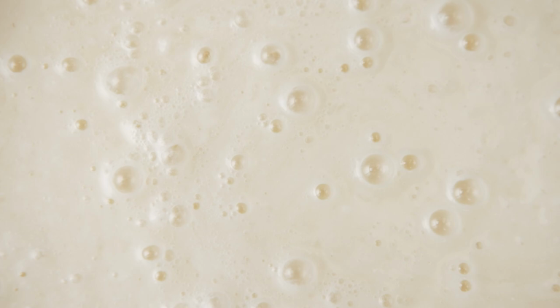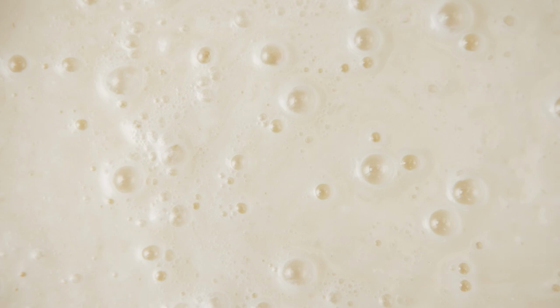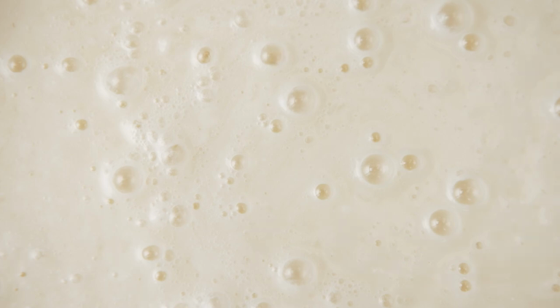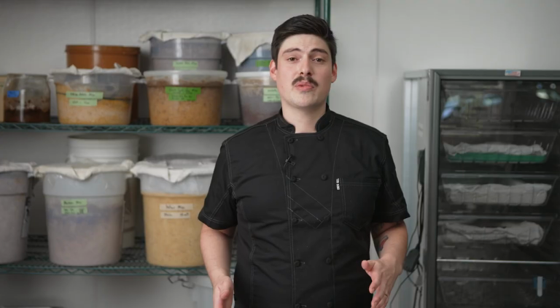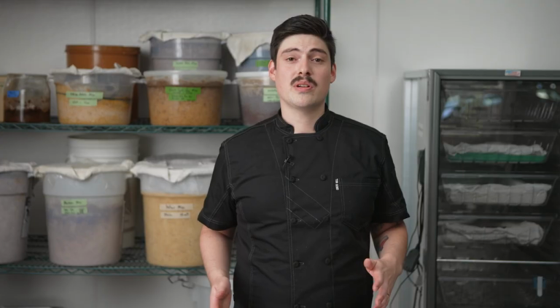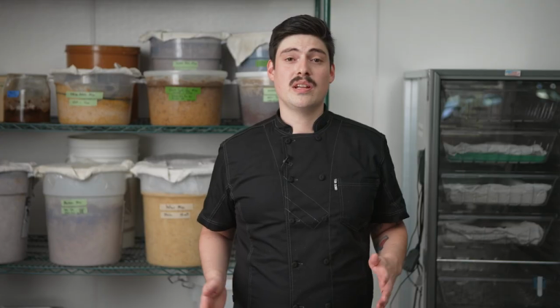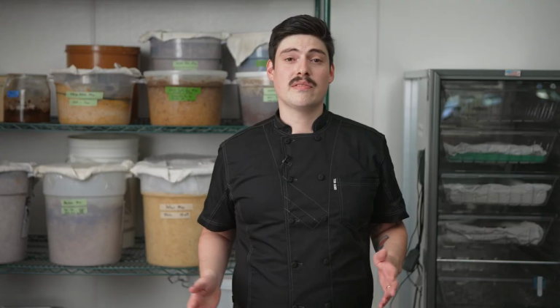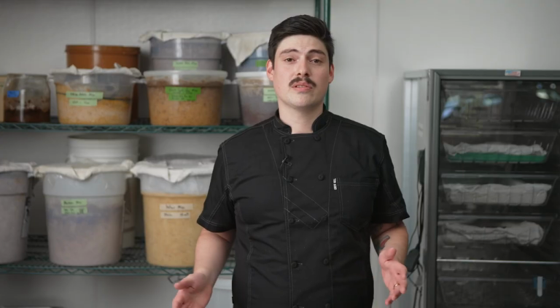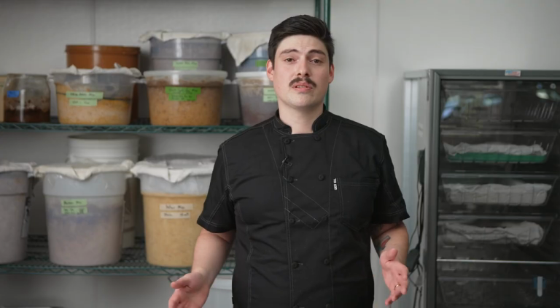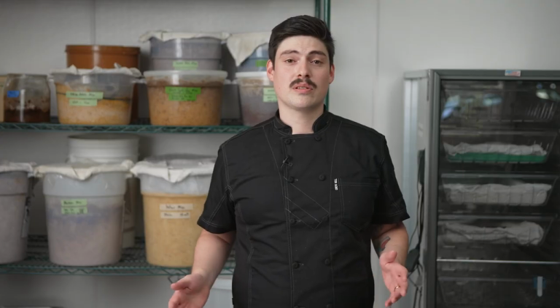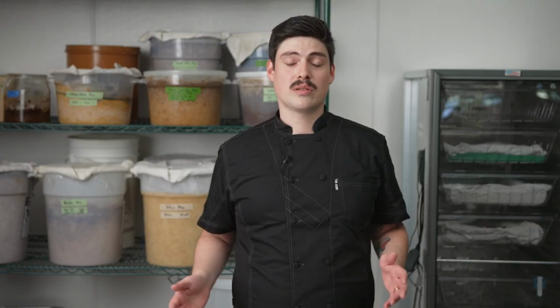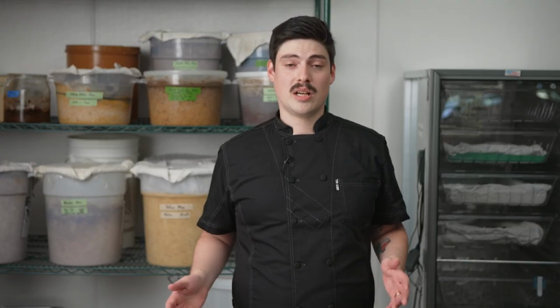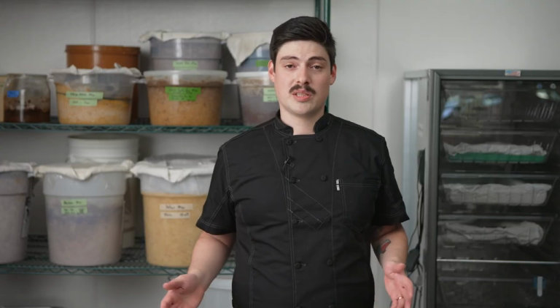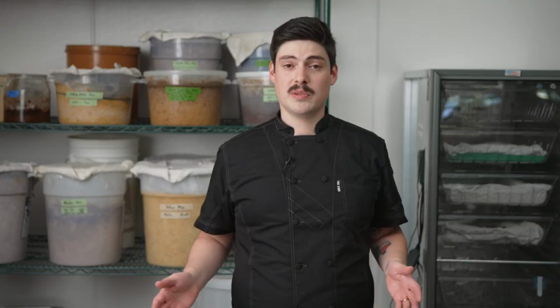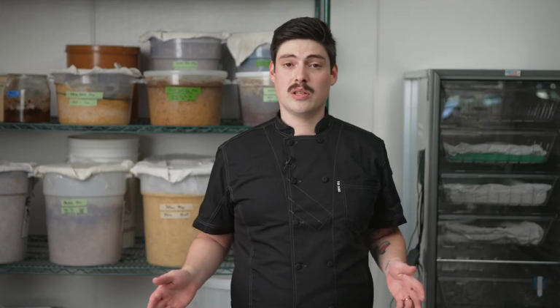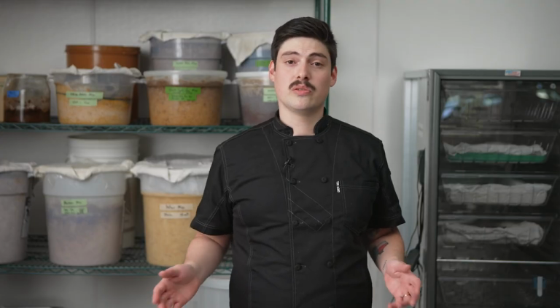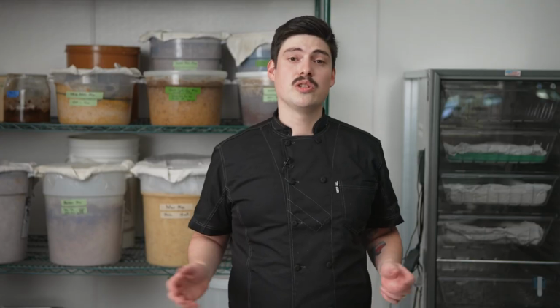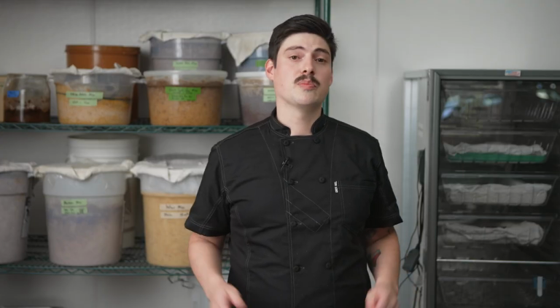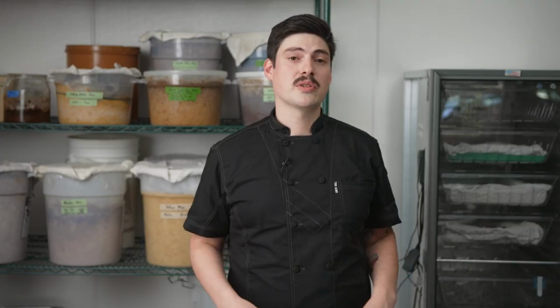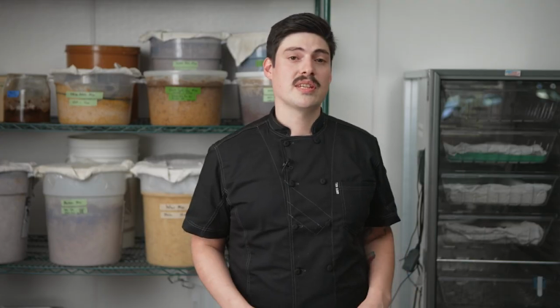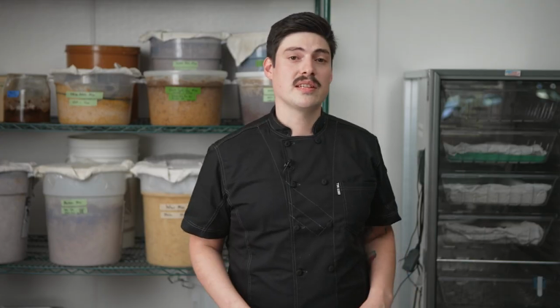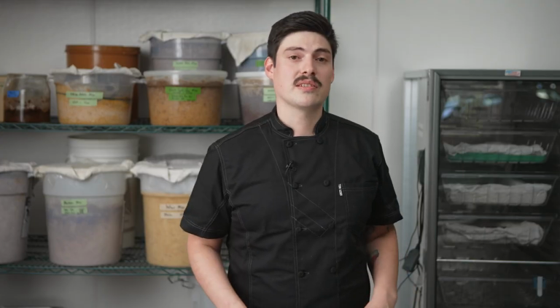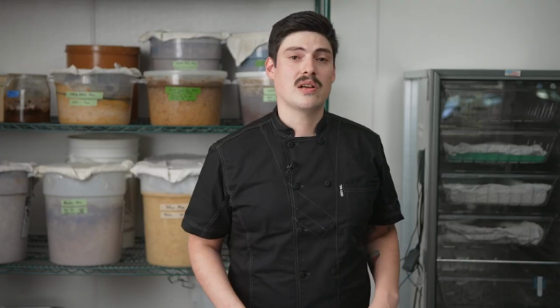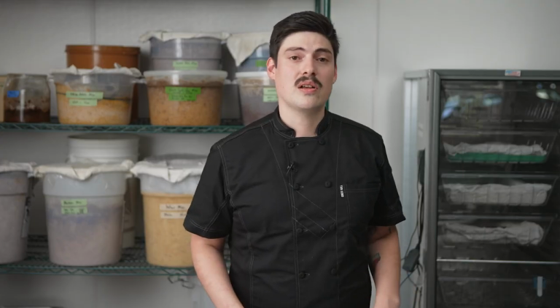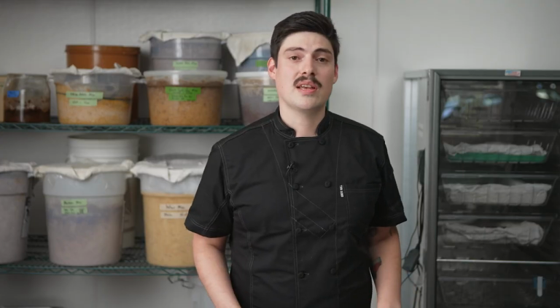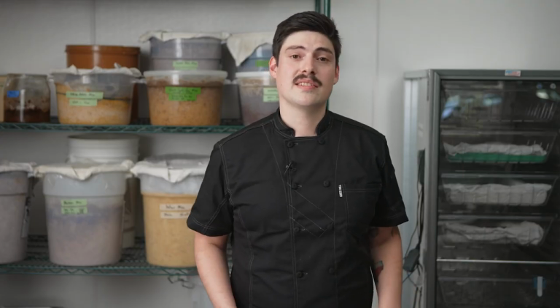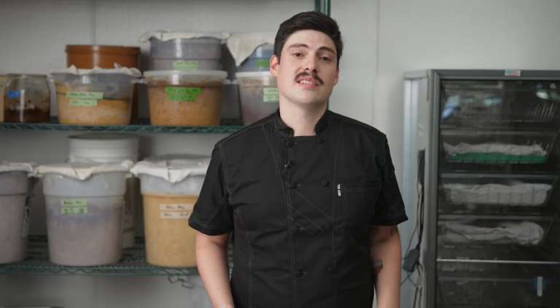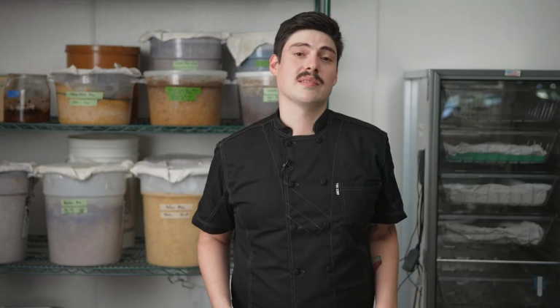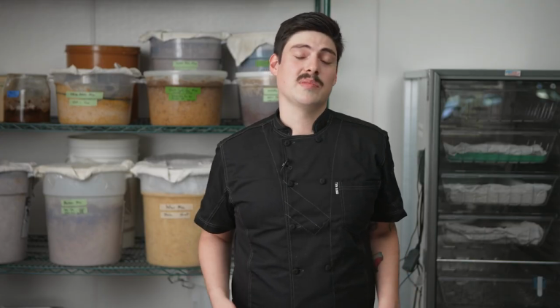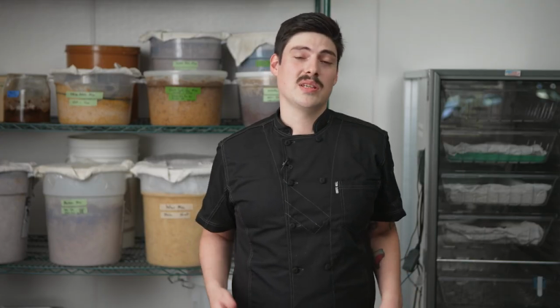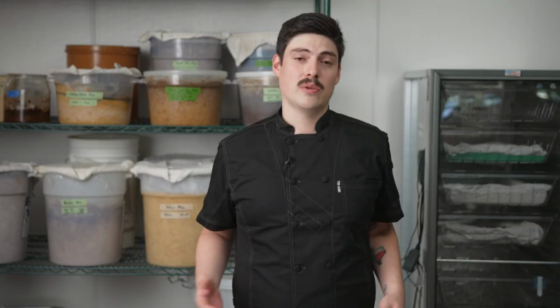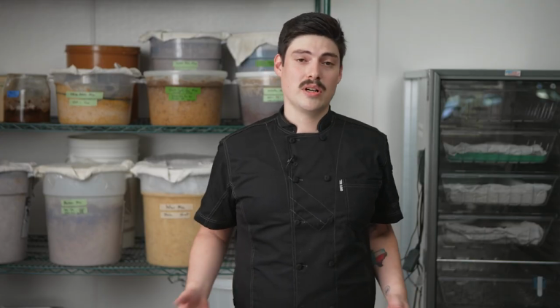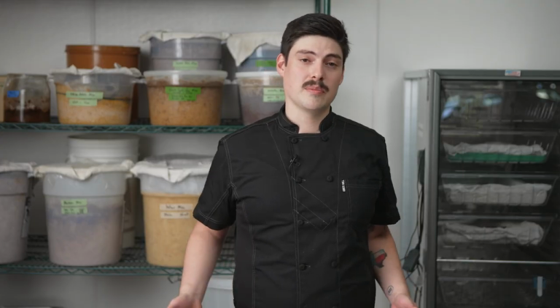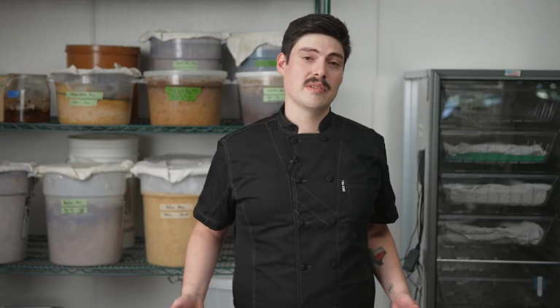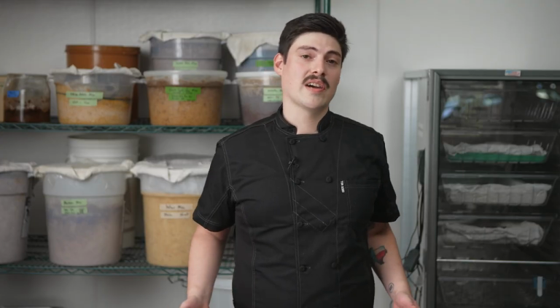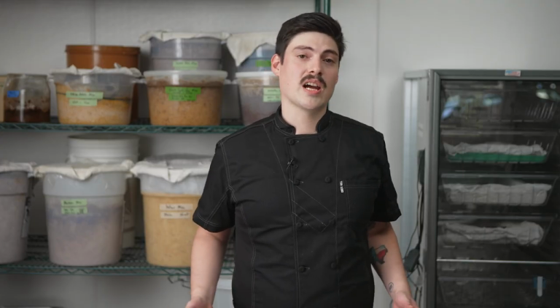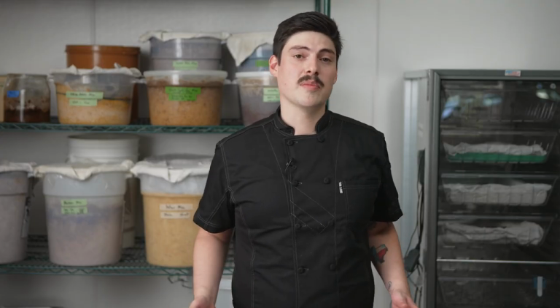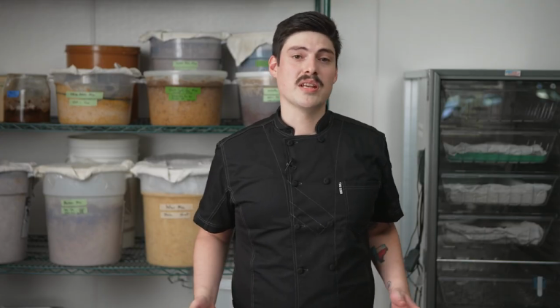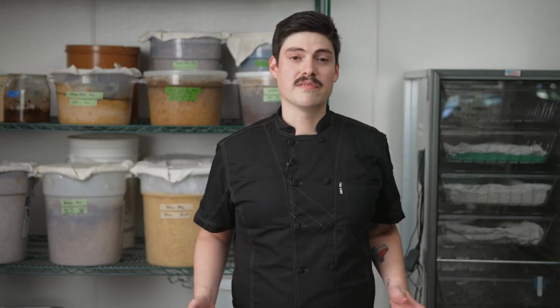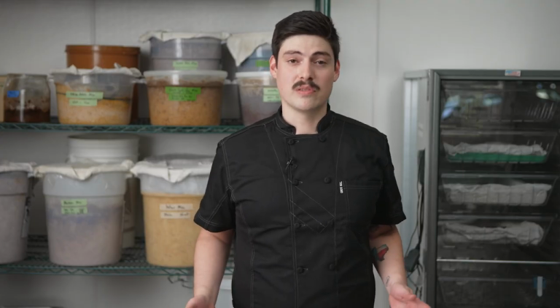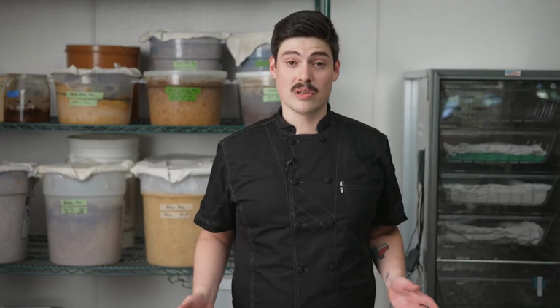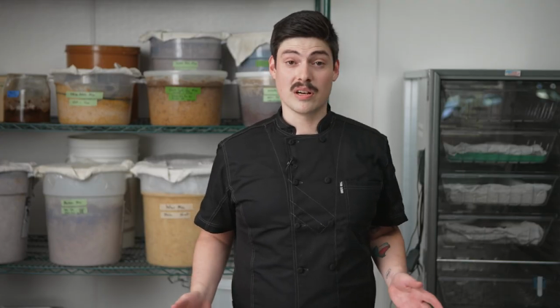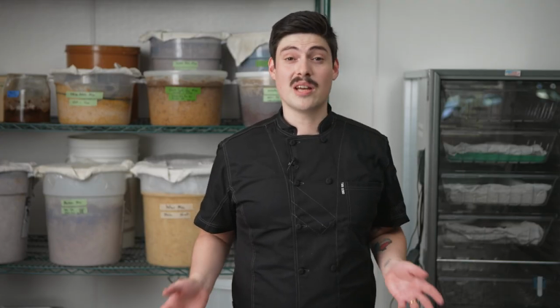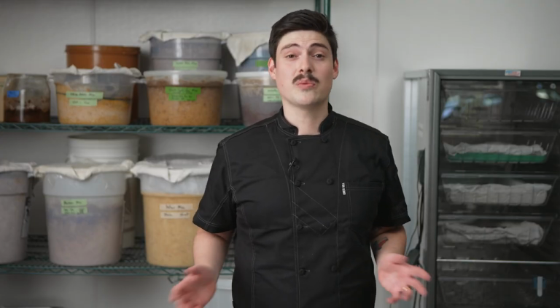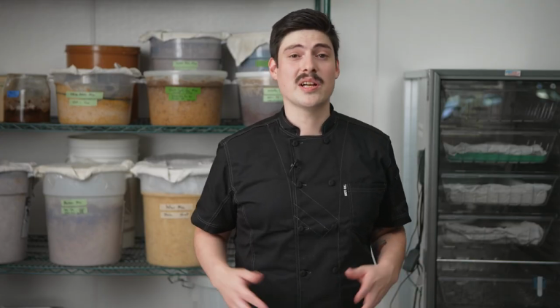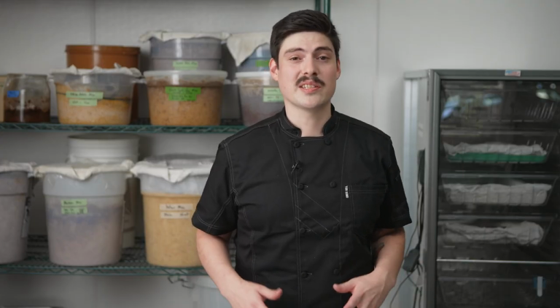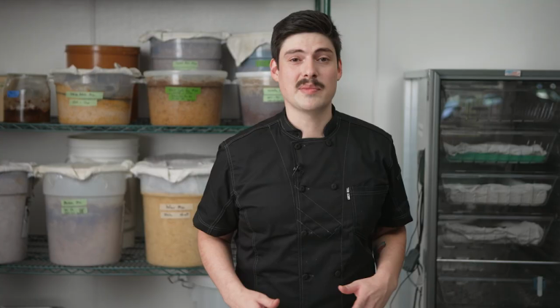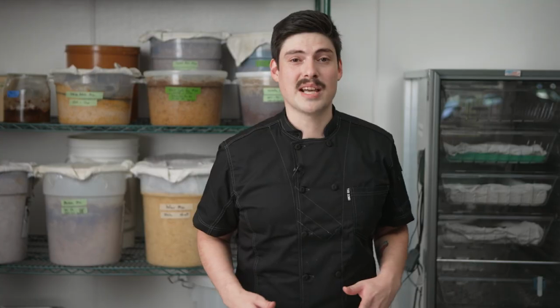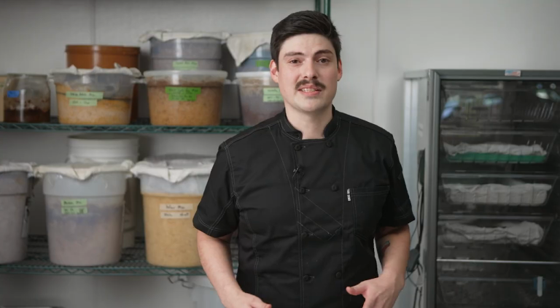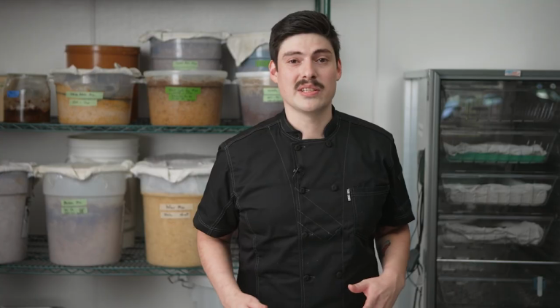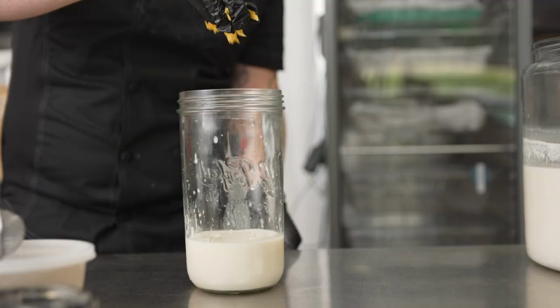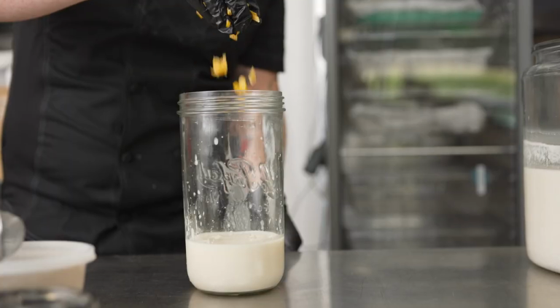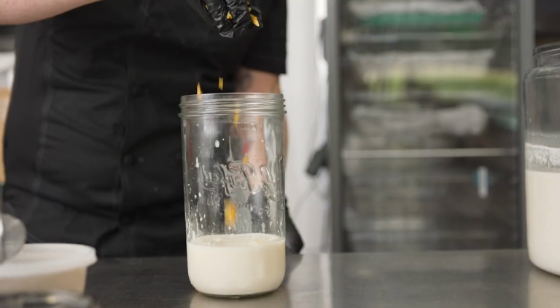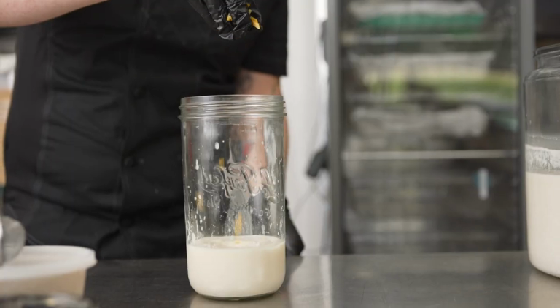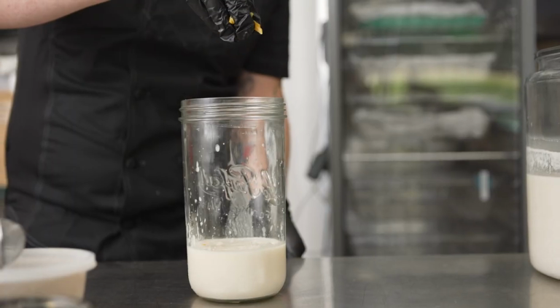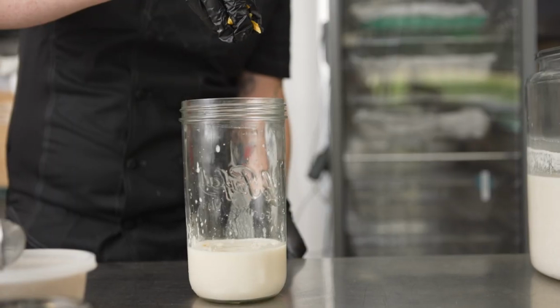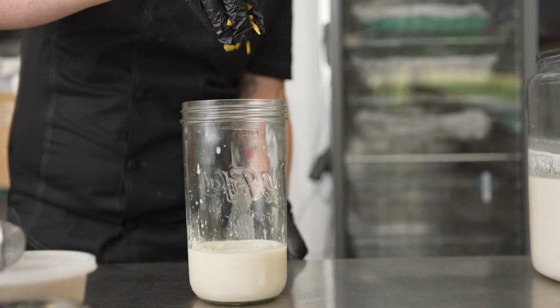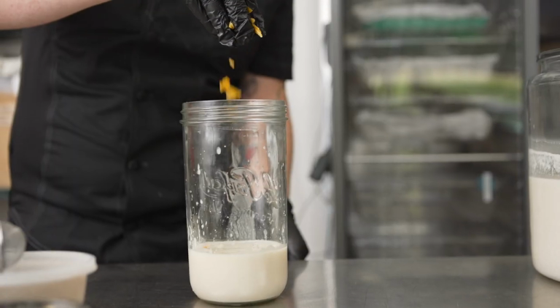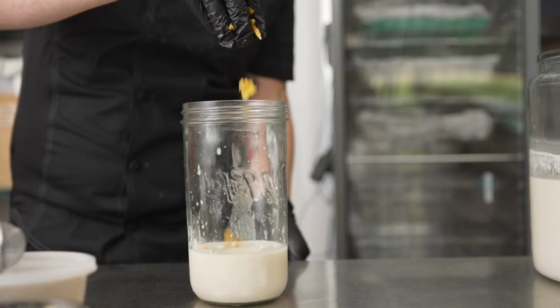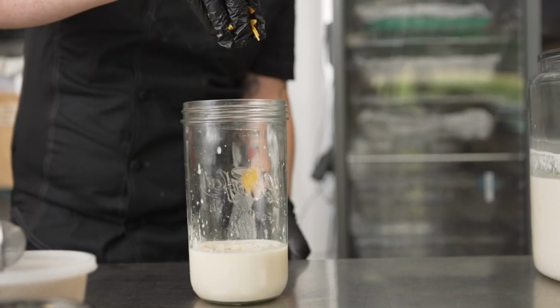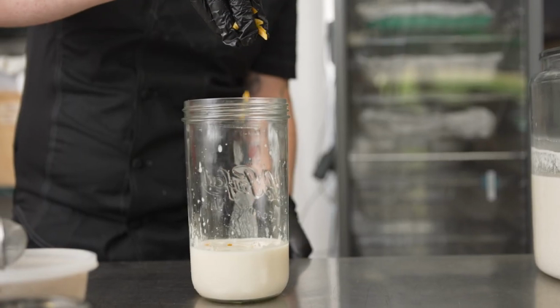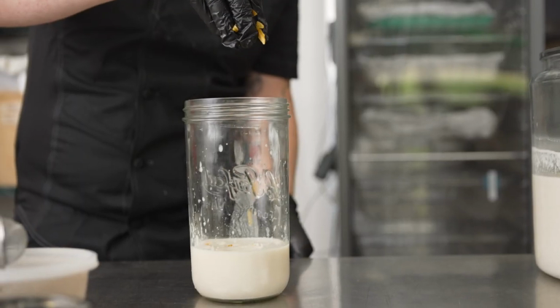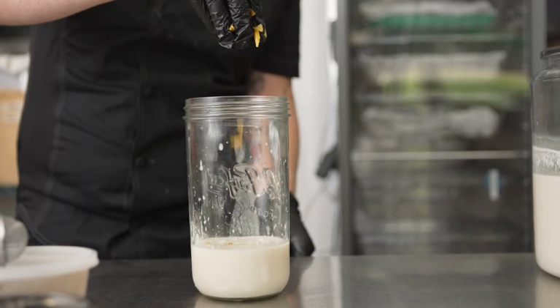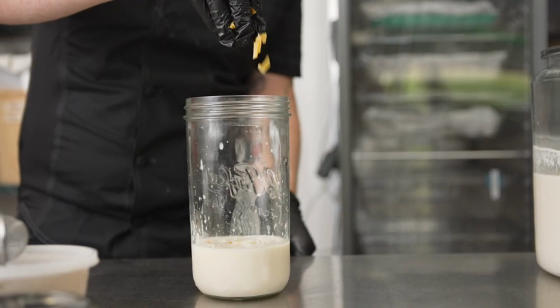Just remember to never go below 2% salt, as this can be a welcome environment for unwanted bacteria and harmful microbes.